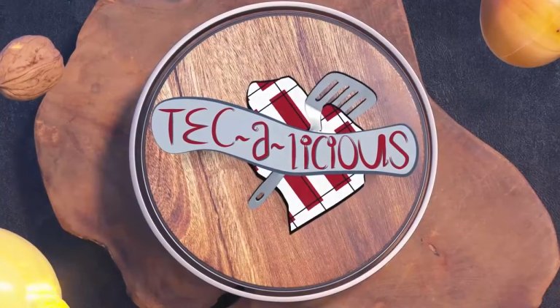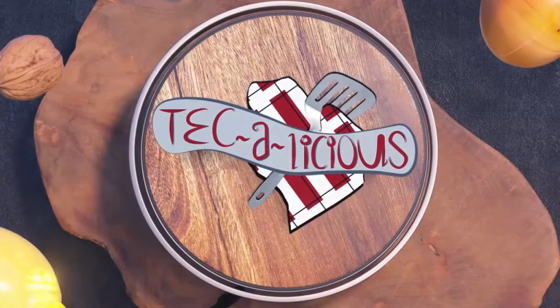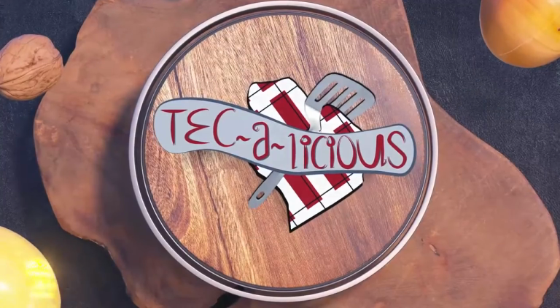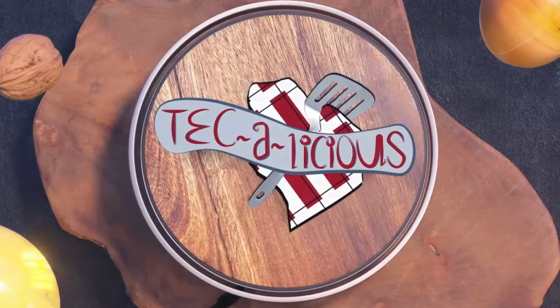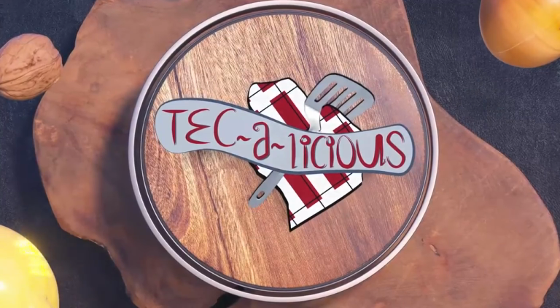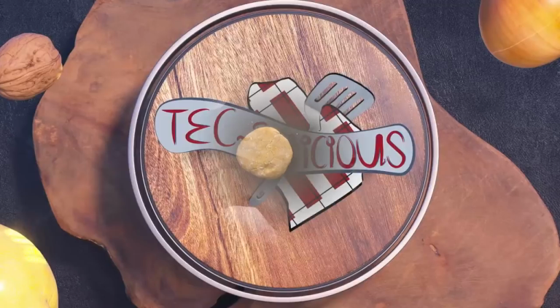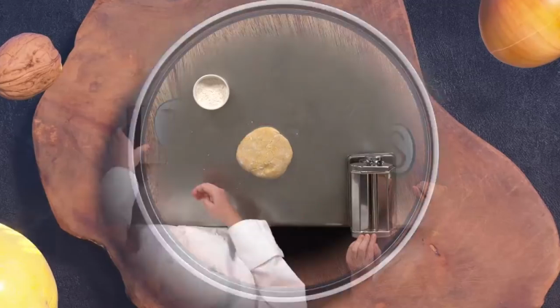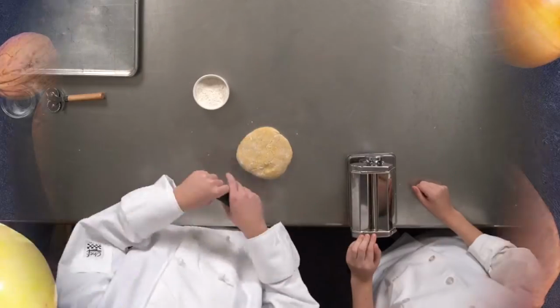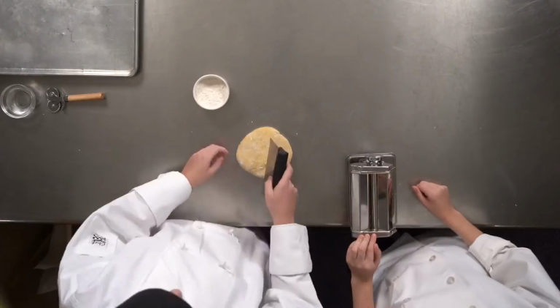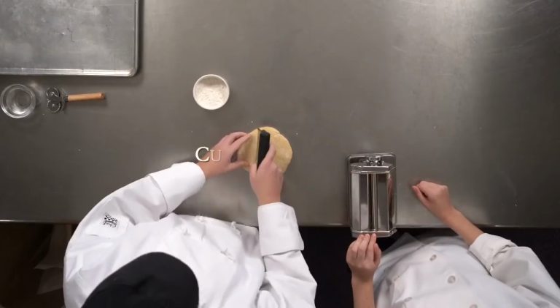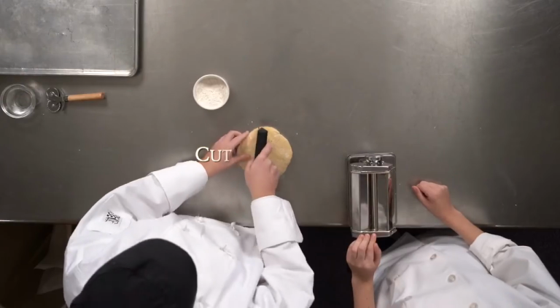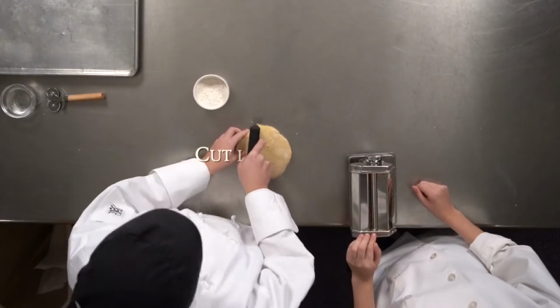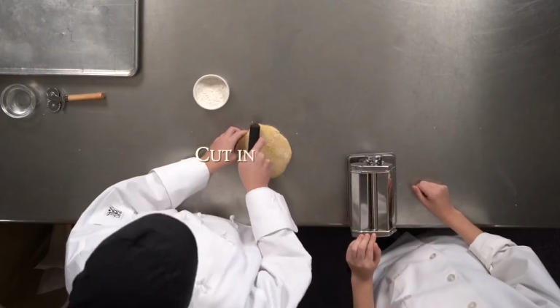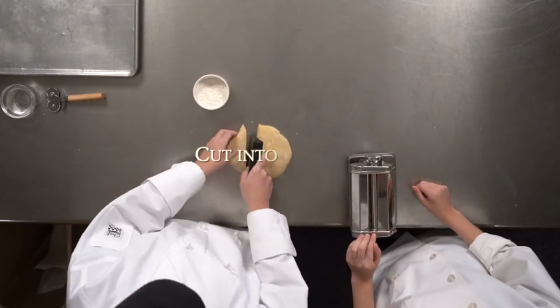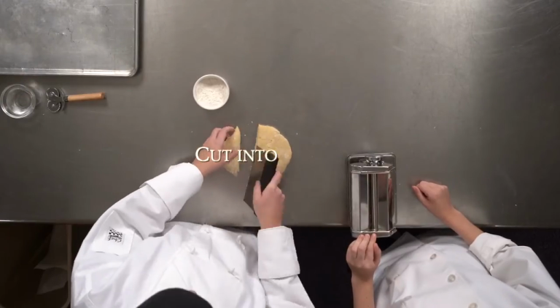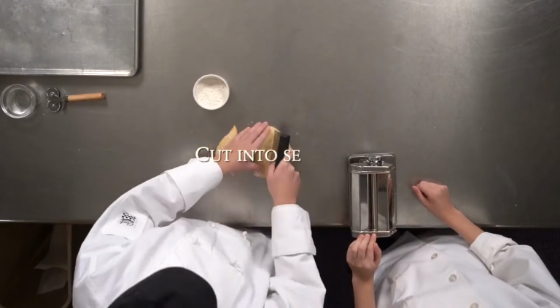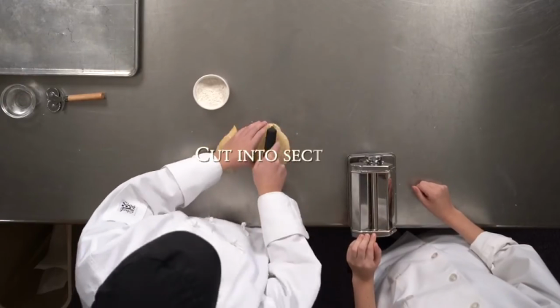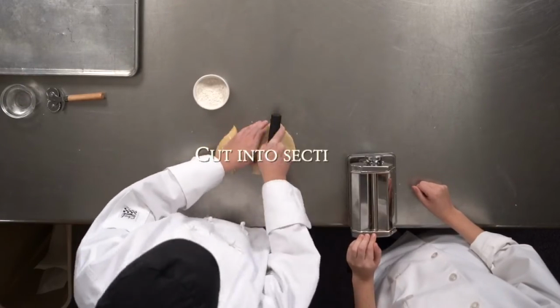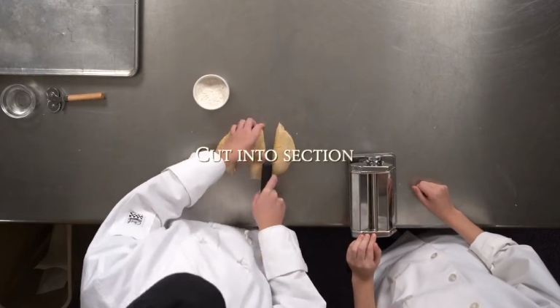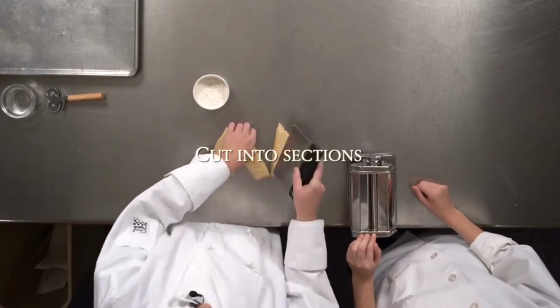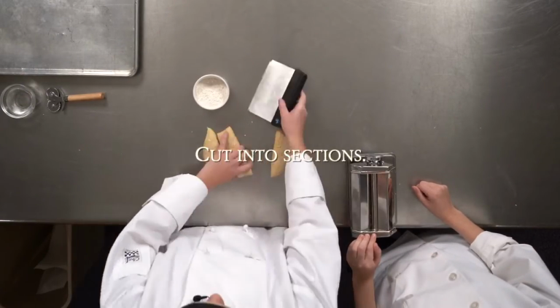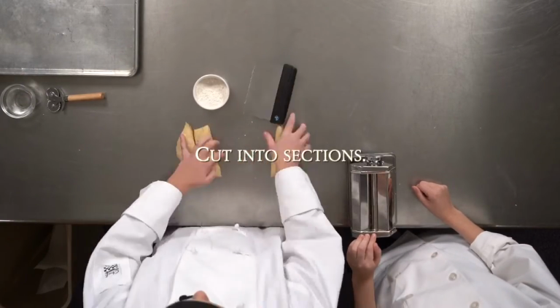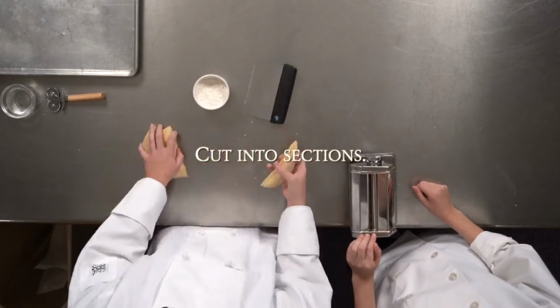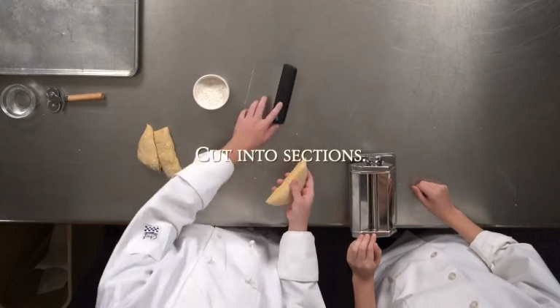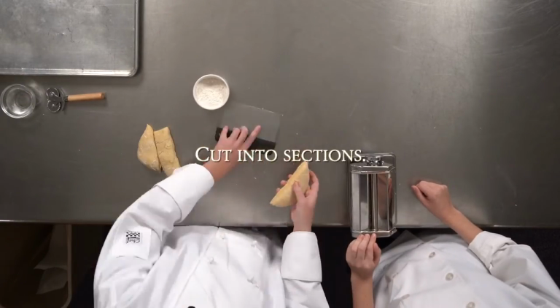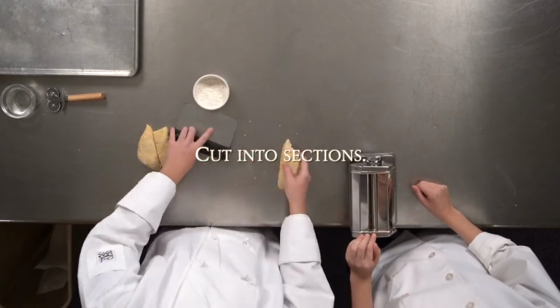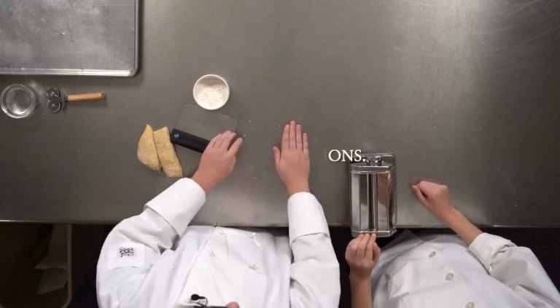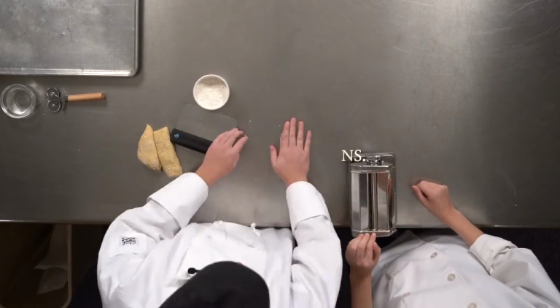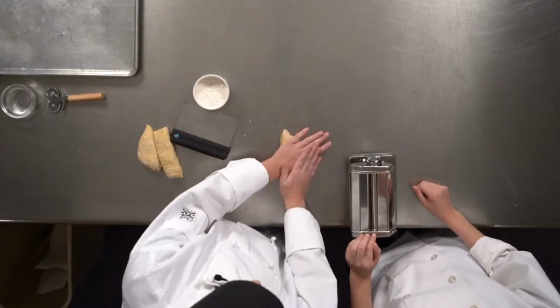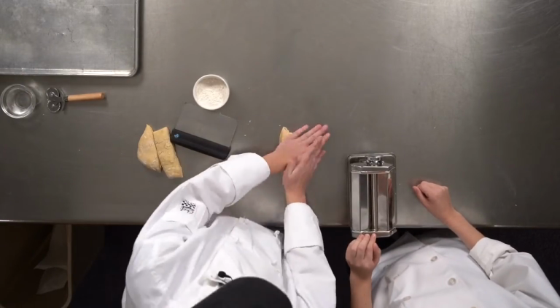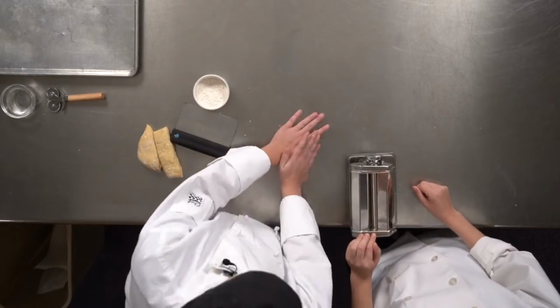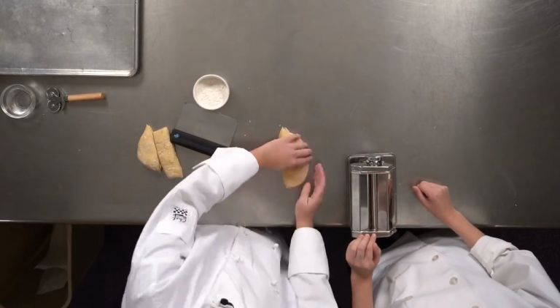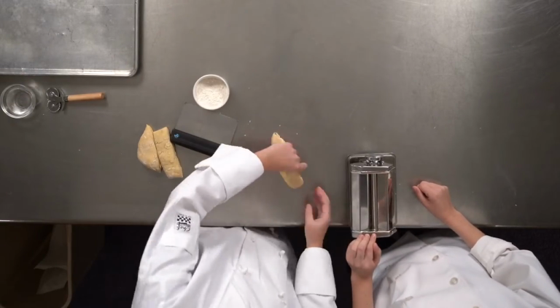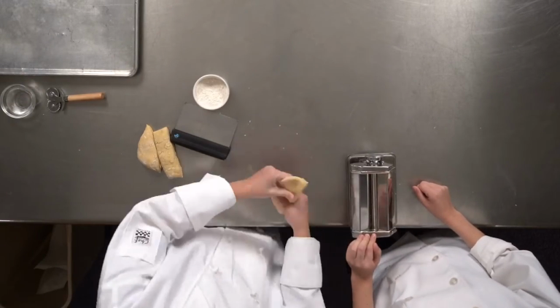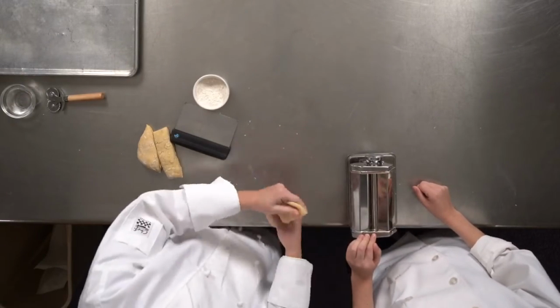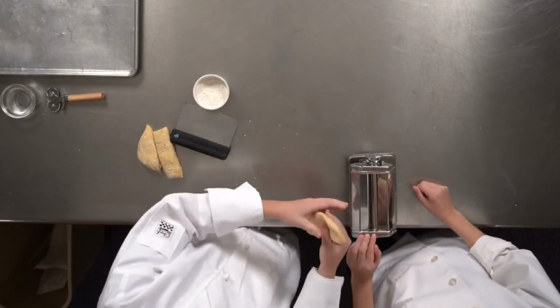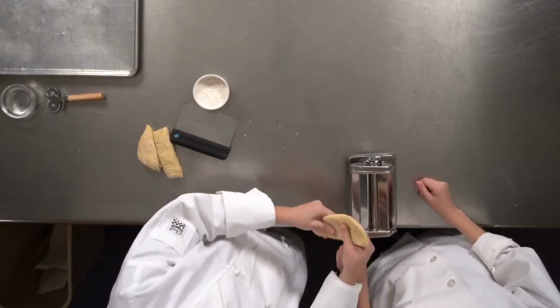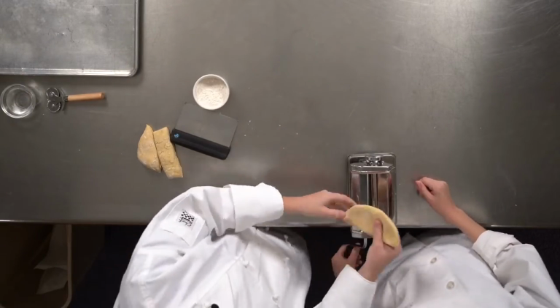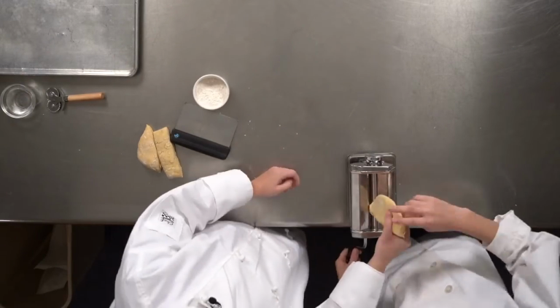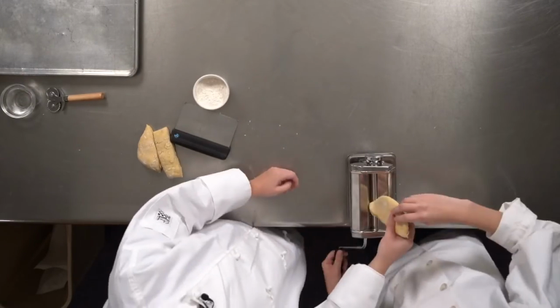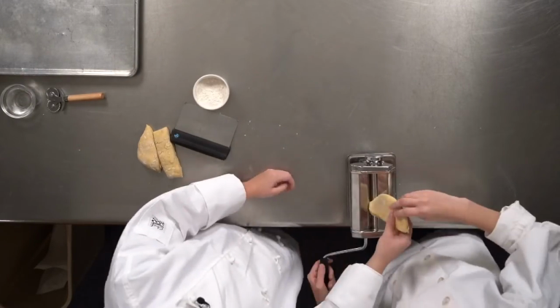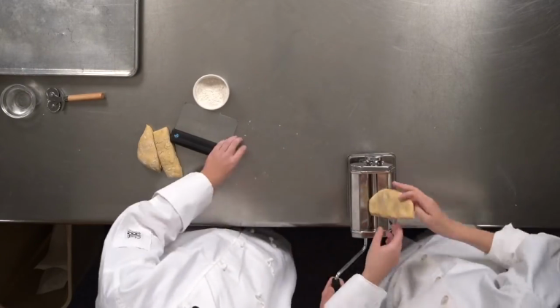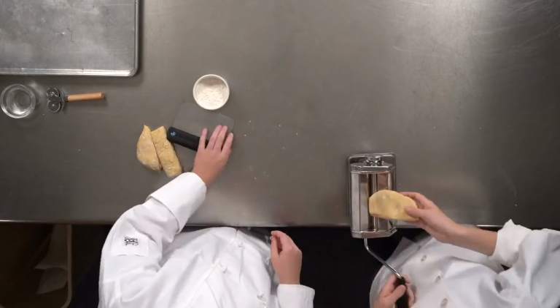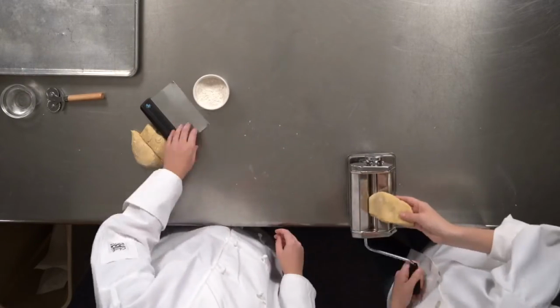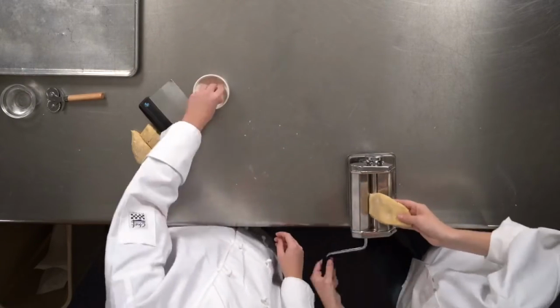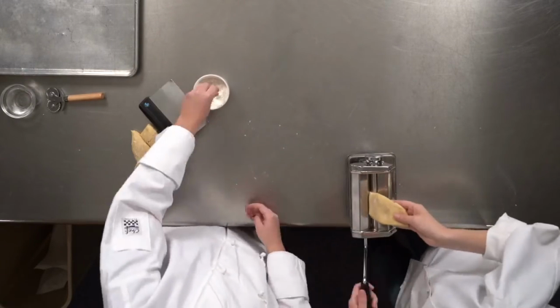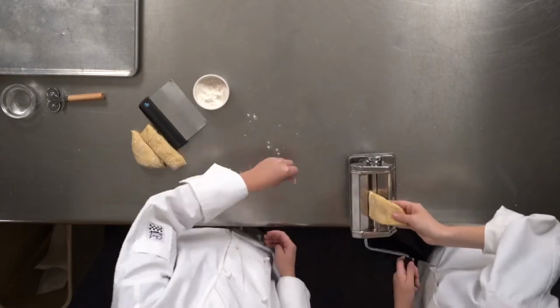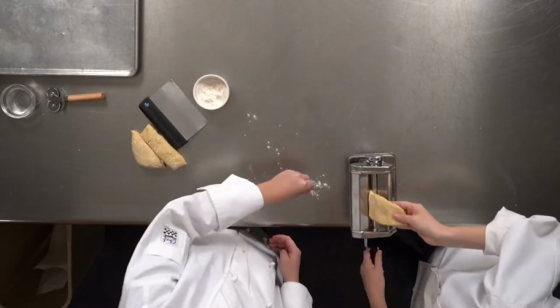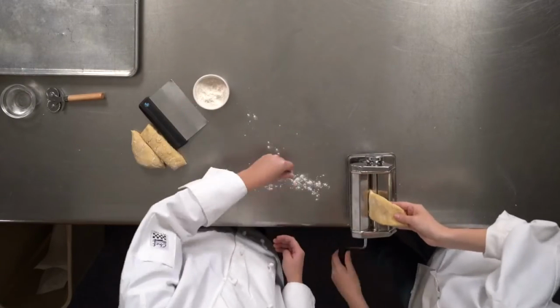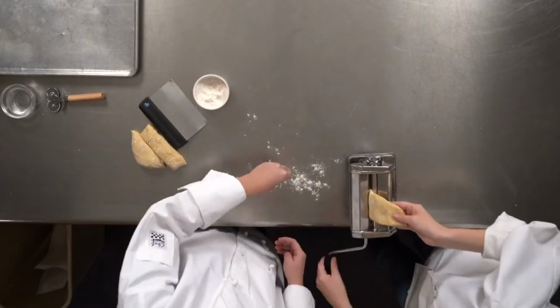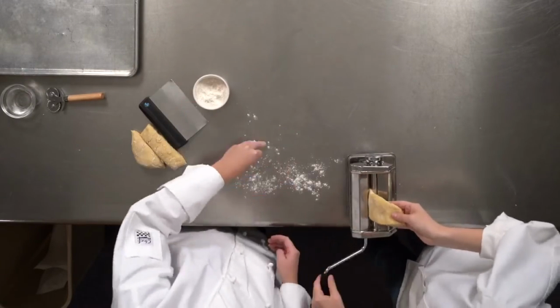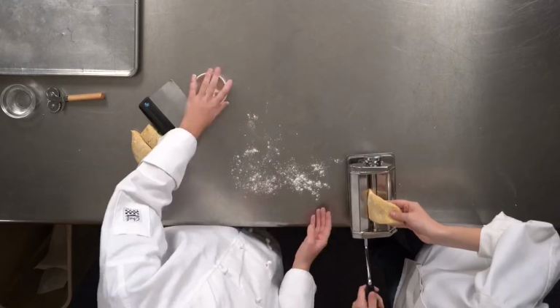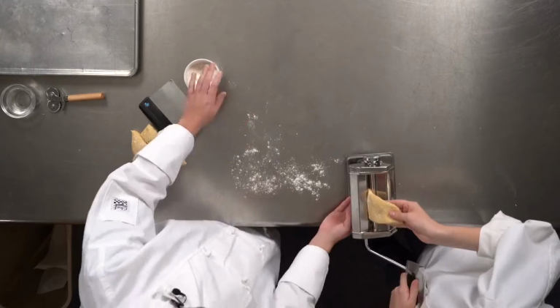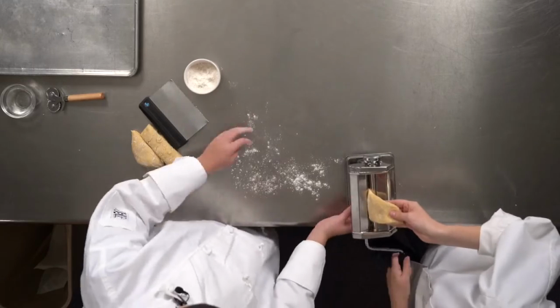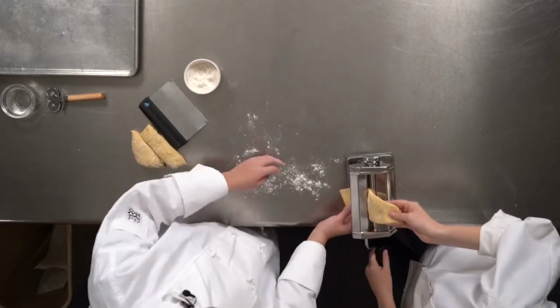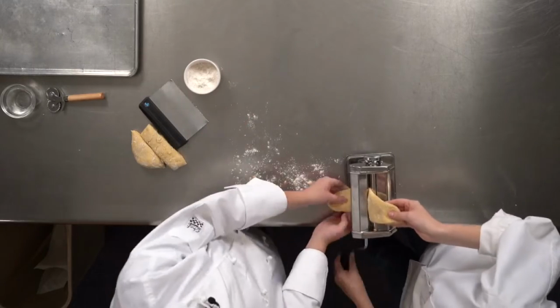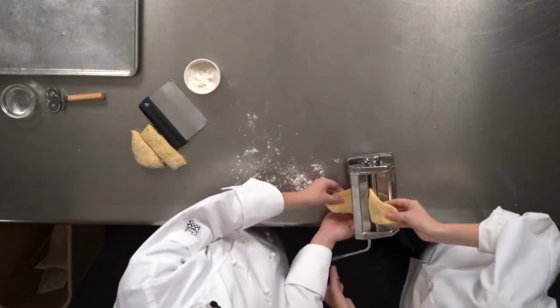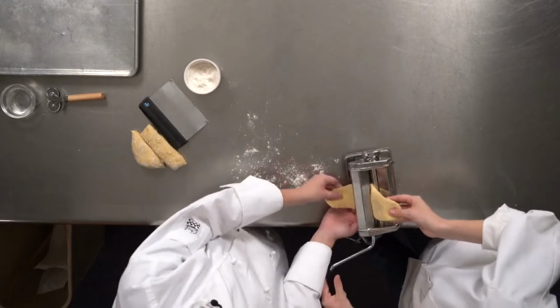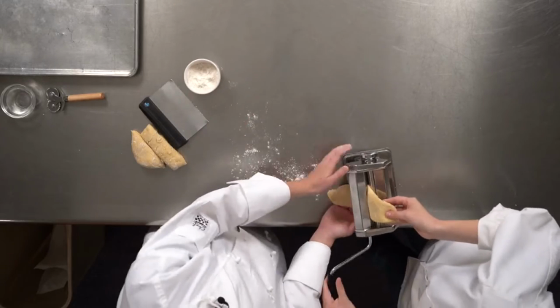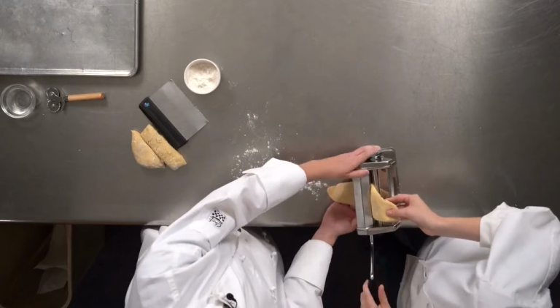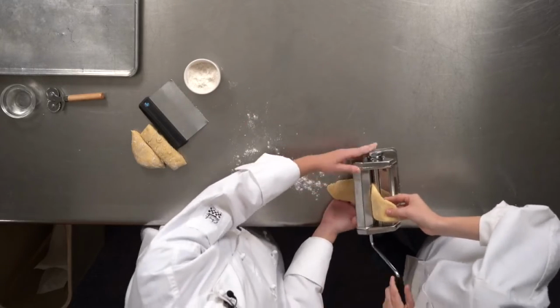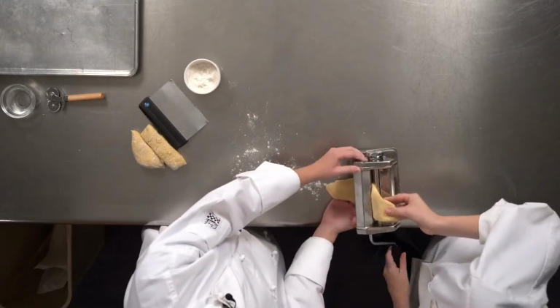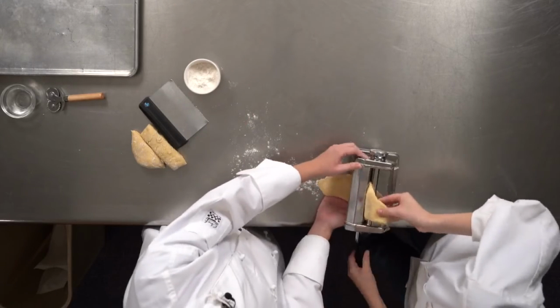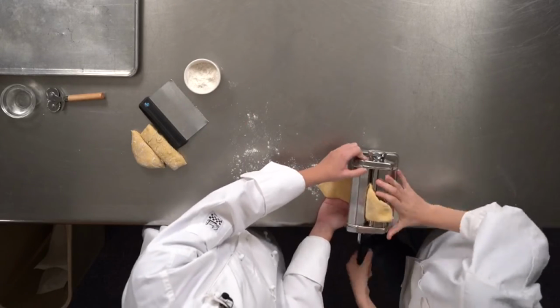Next we retrieve our dough, and then you take one of your pieces and put it through the roller.